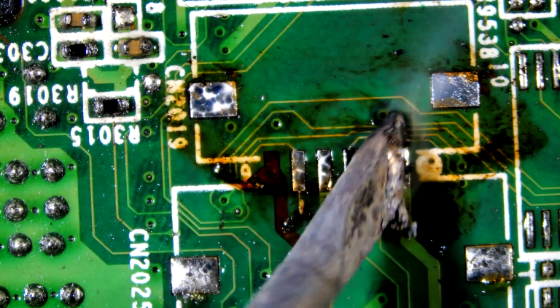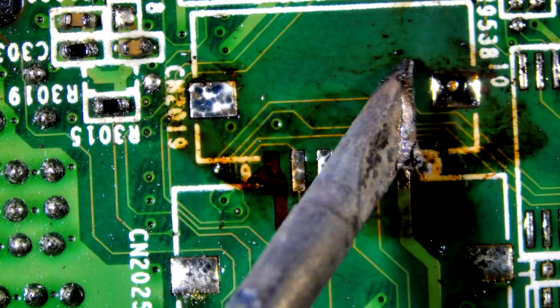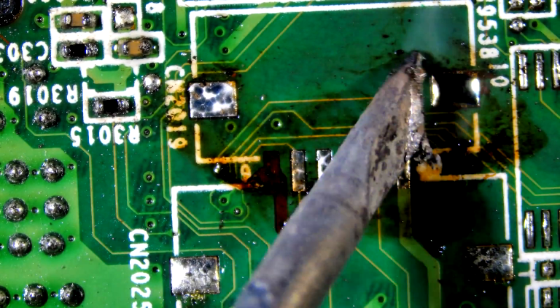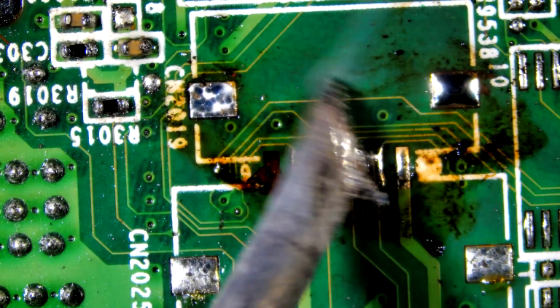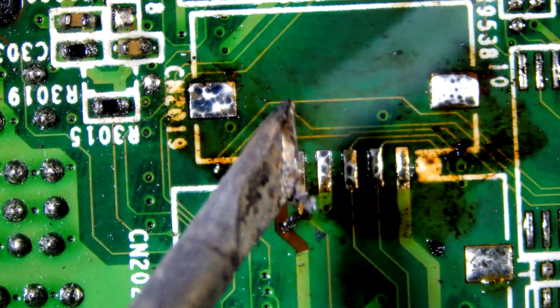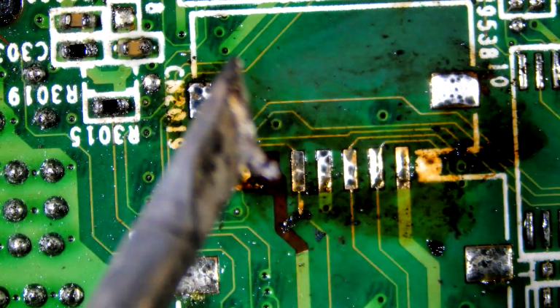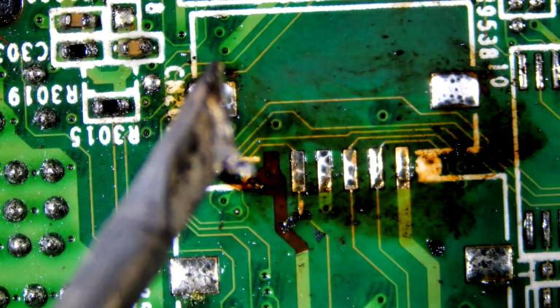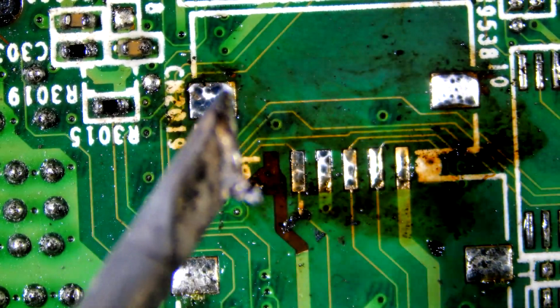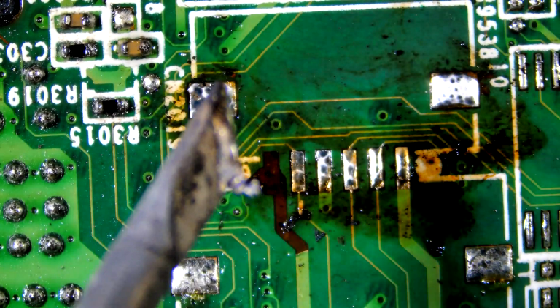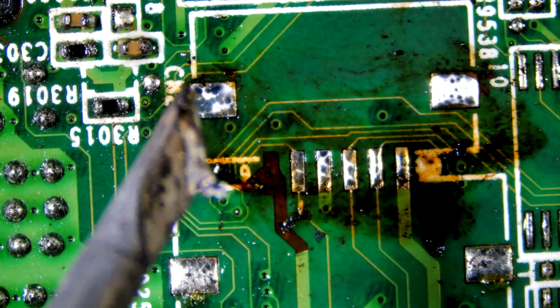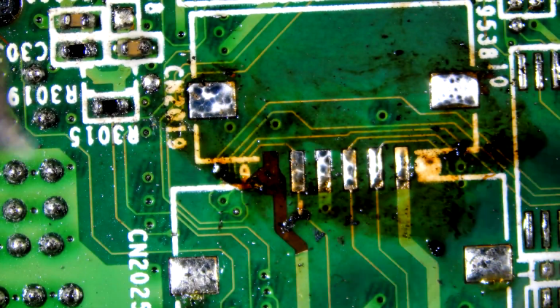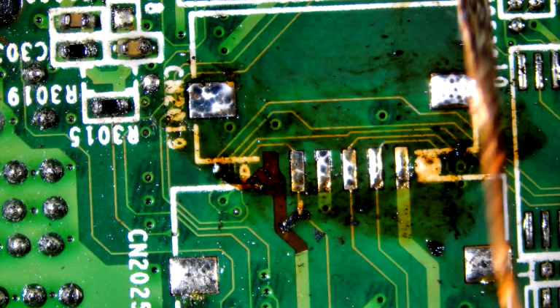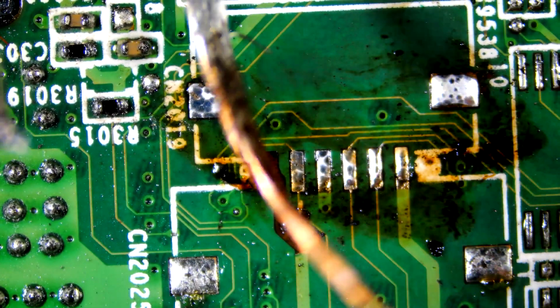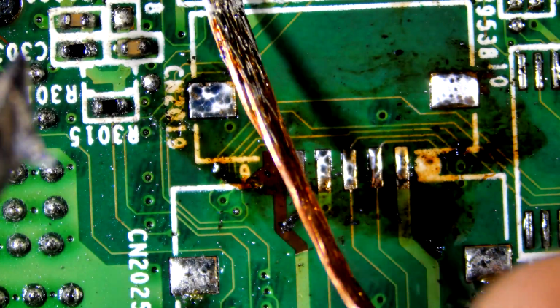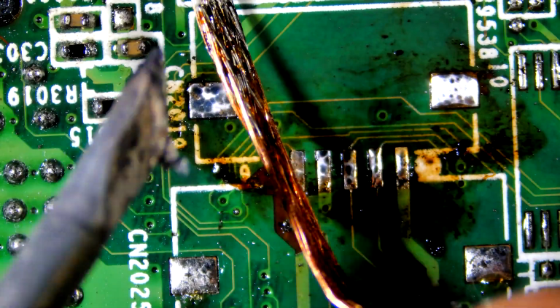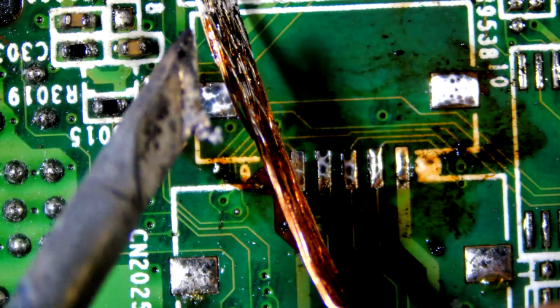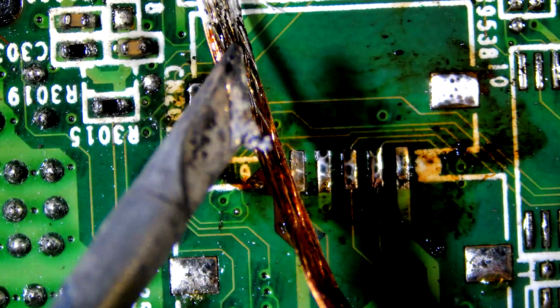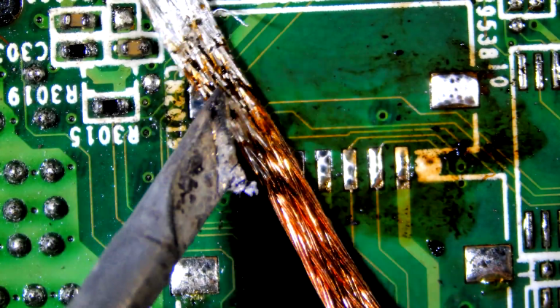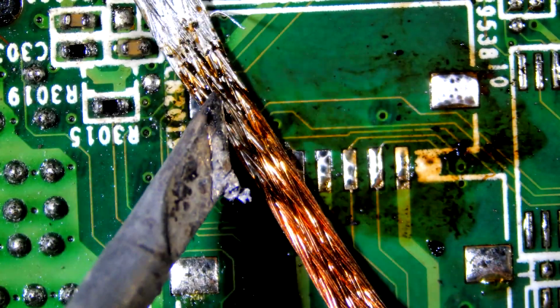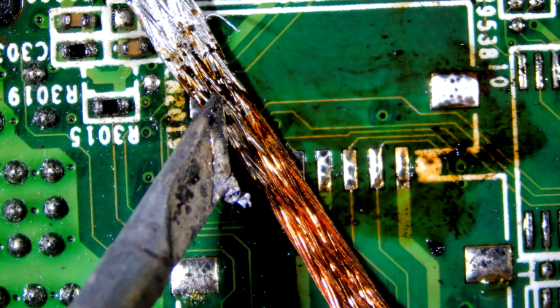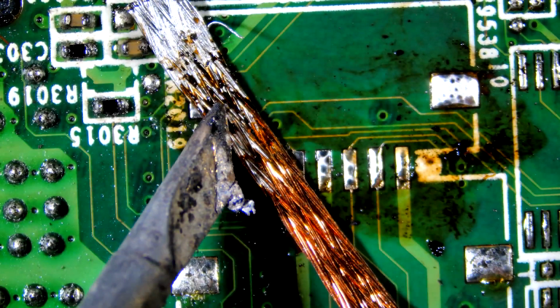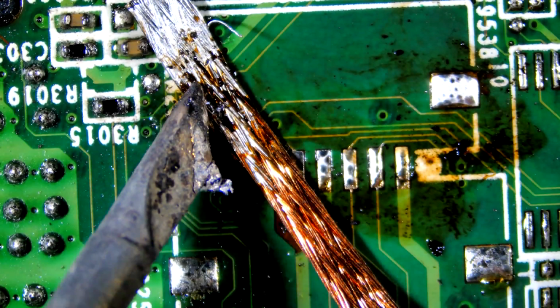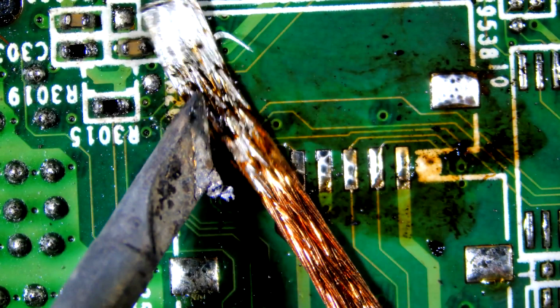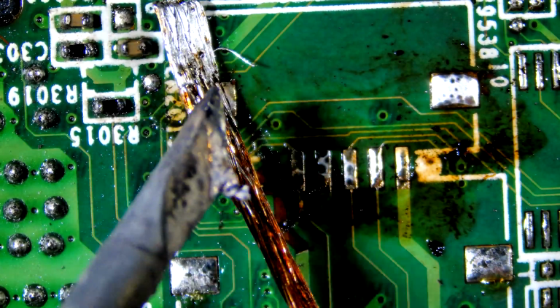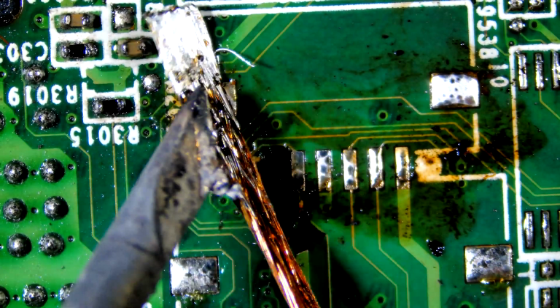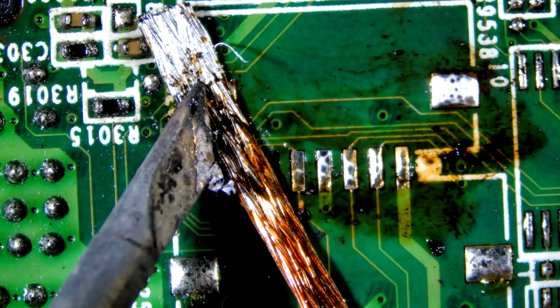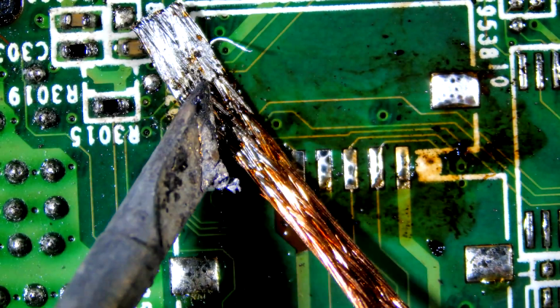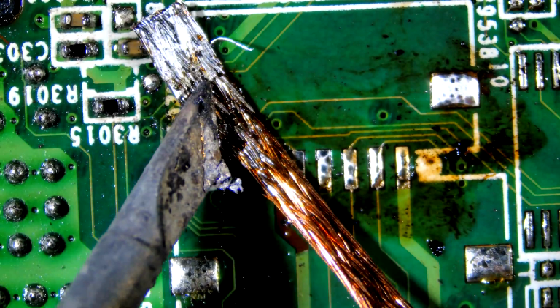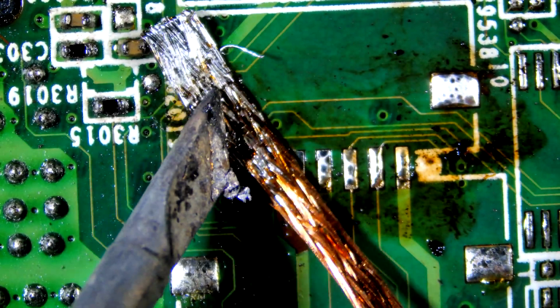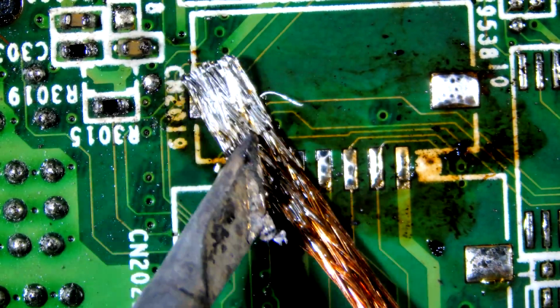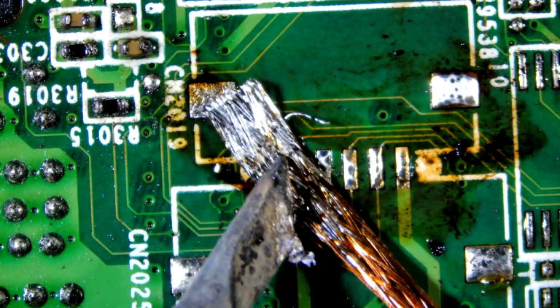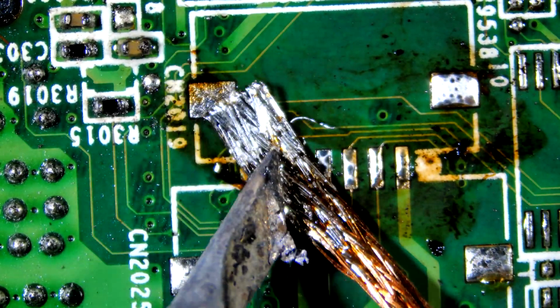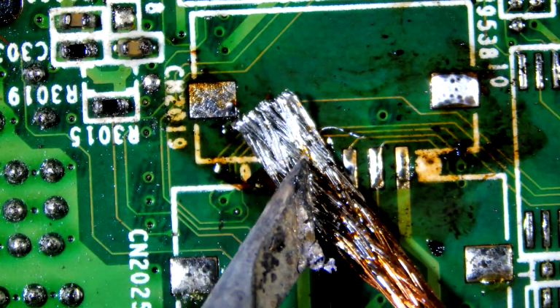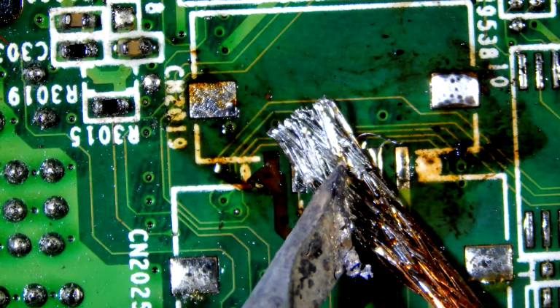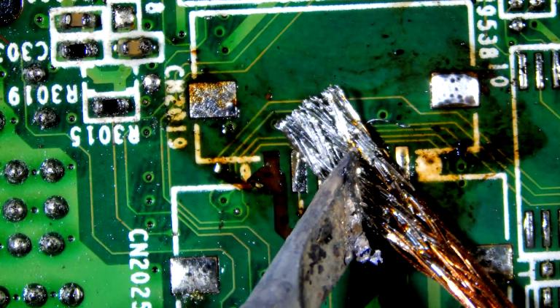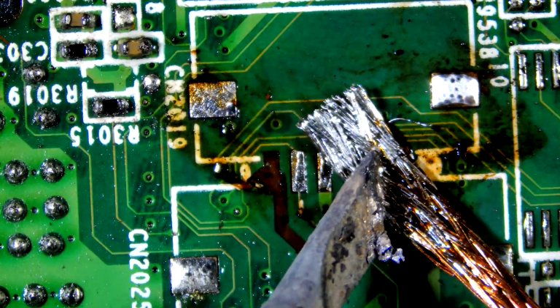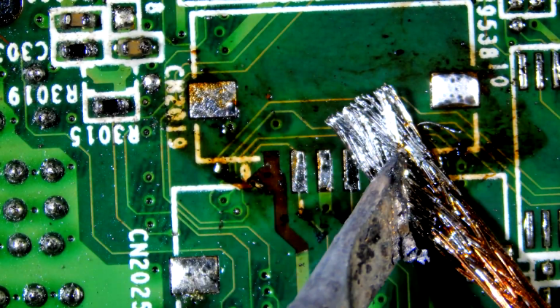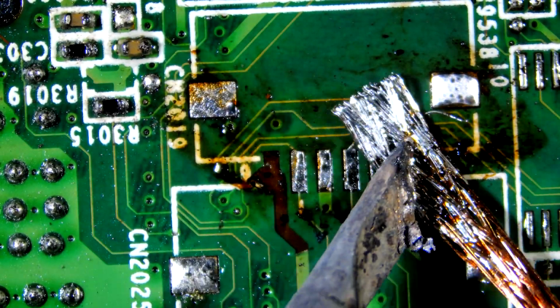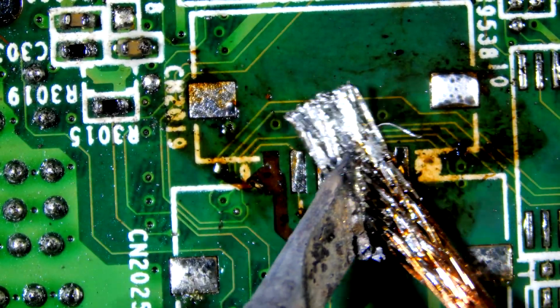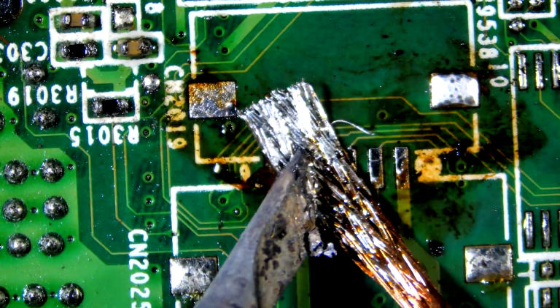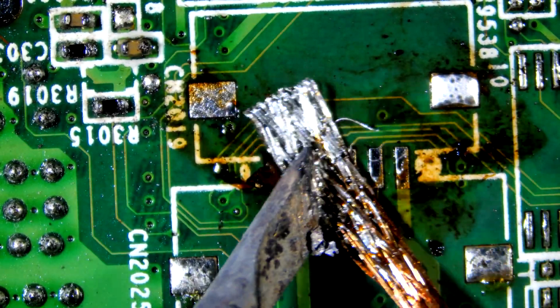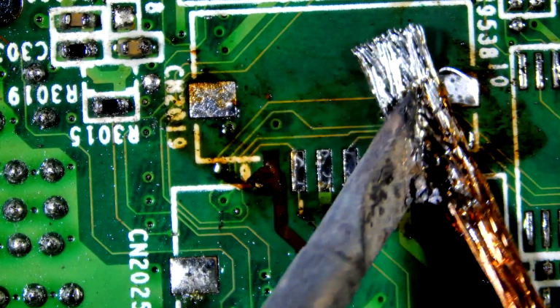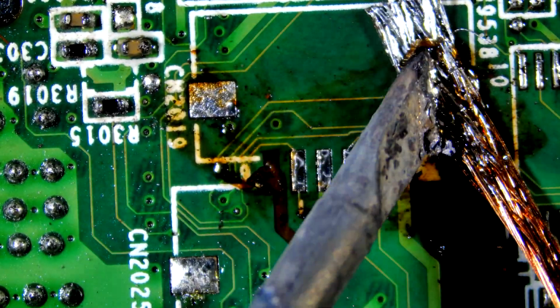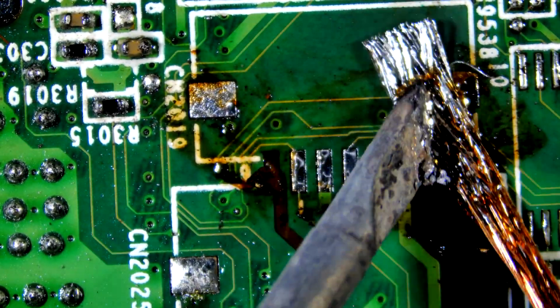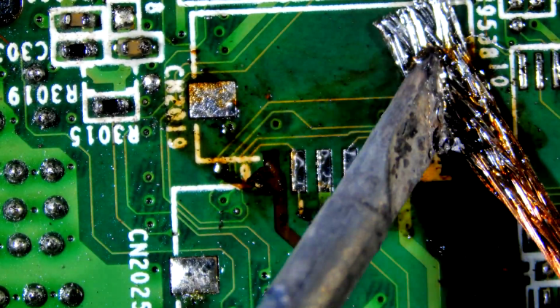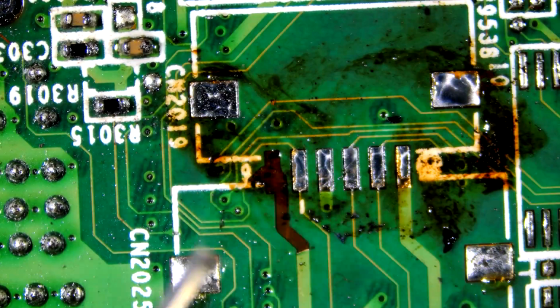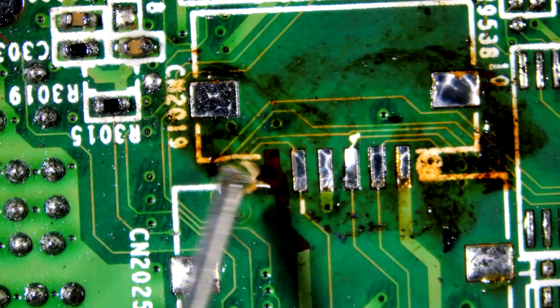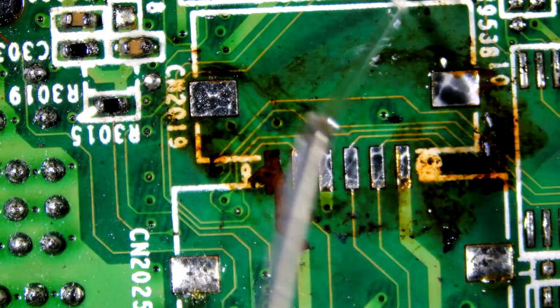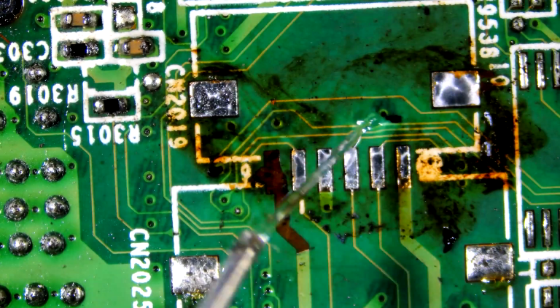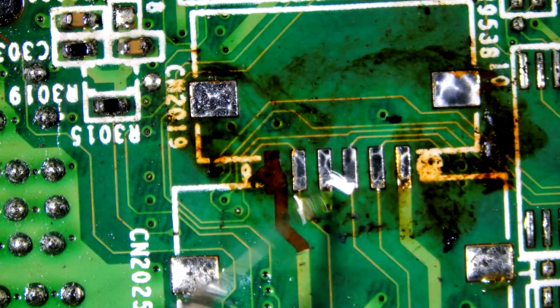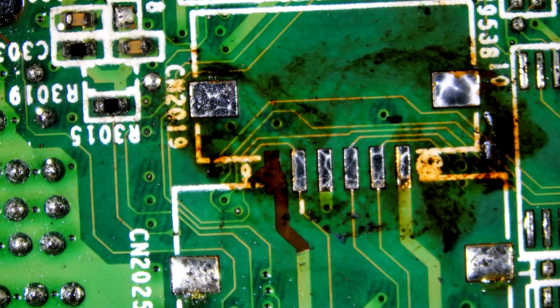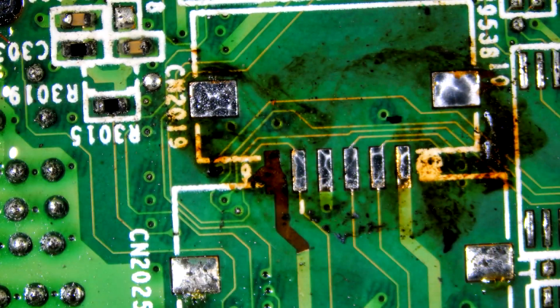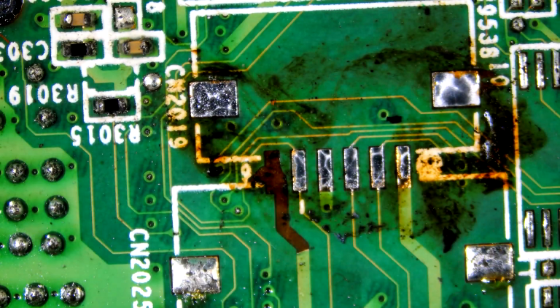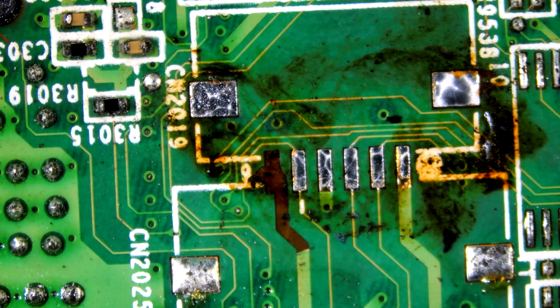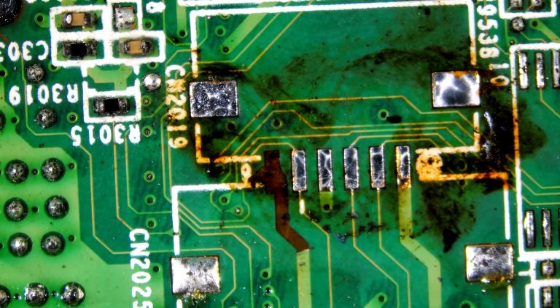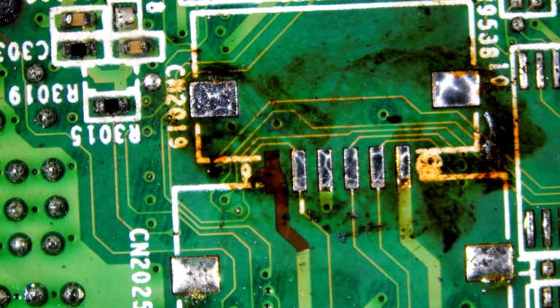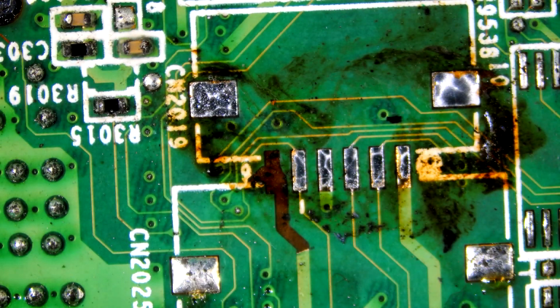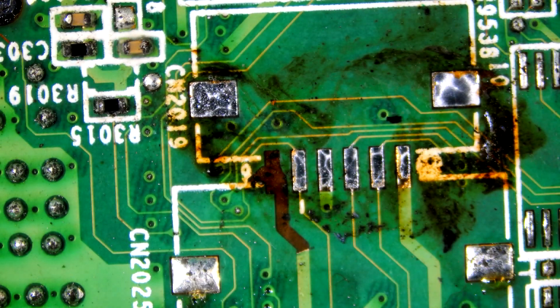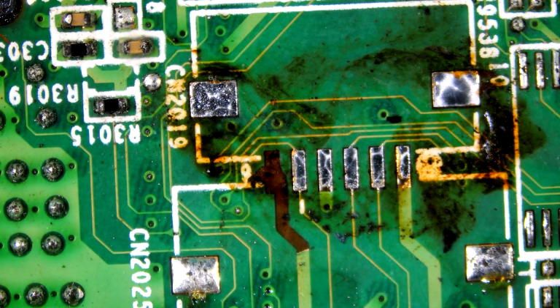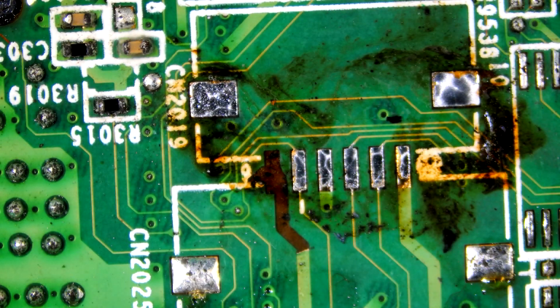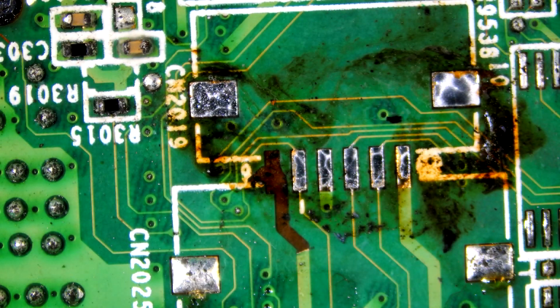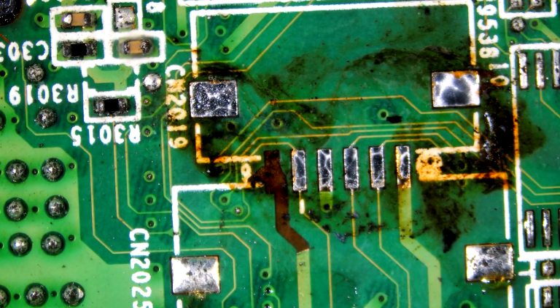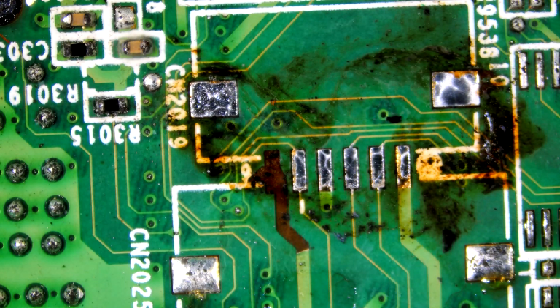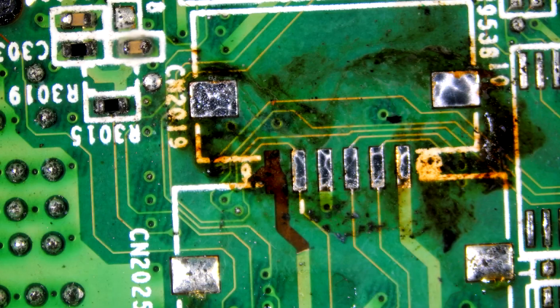First we need to clean. I am using leaded solder to help with the wicking process. Let's clean it using isopropyl alcohol.